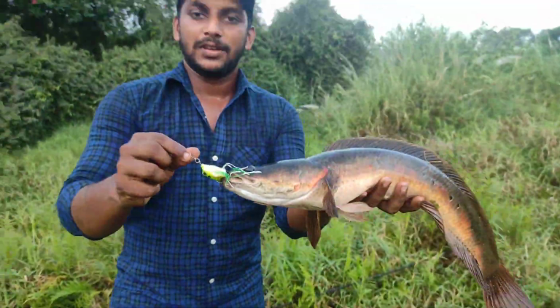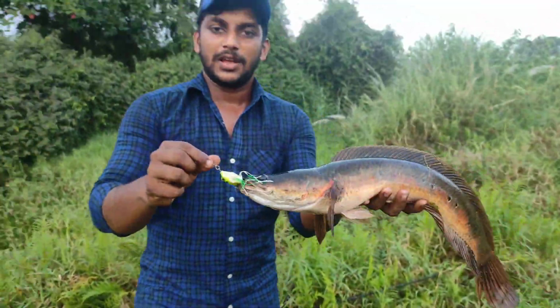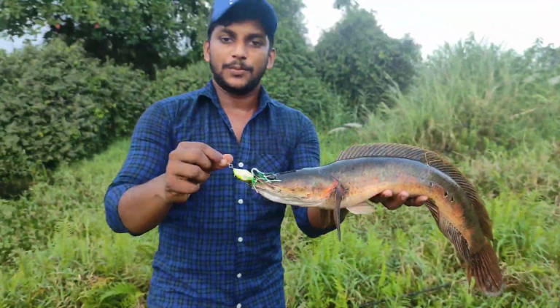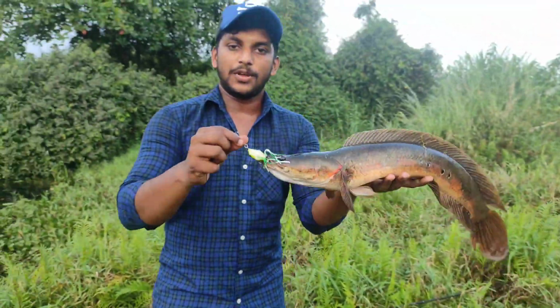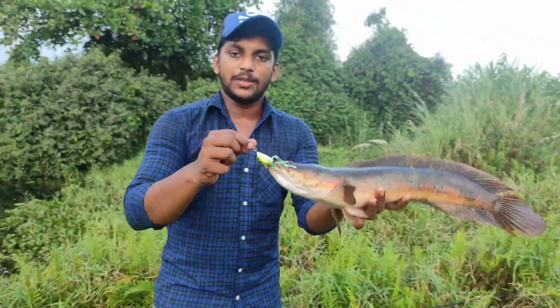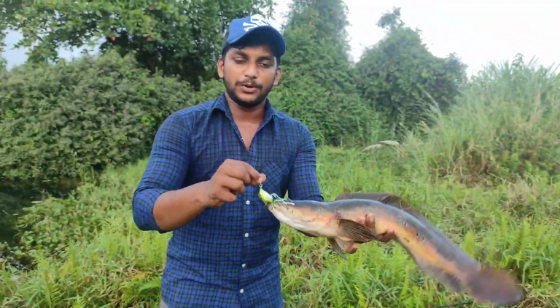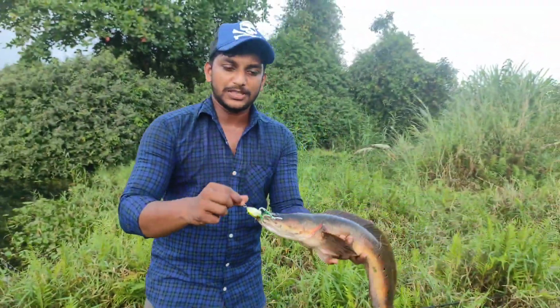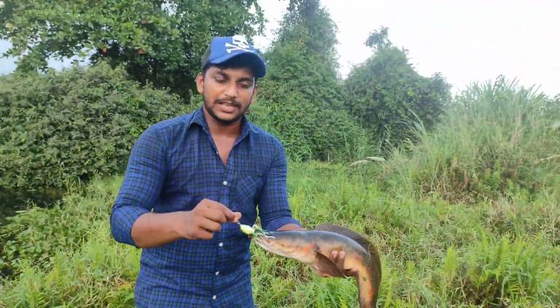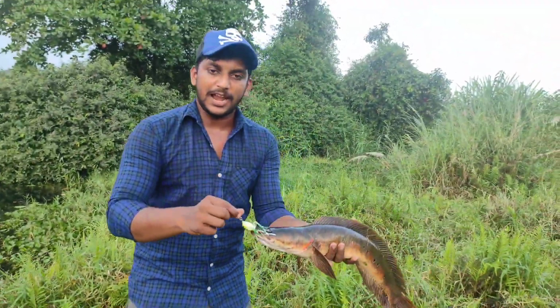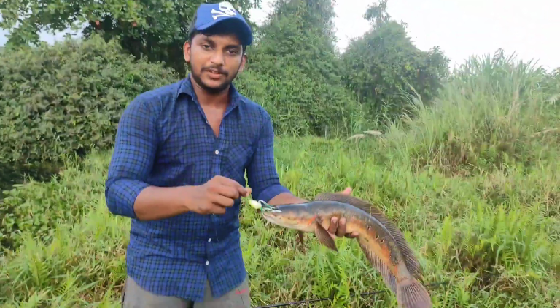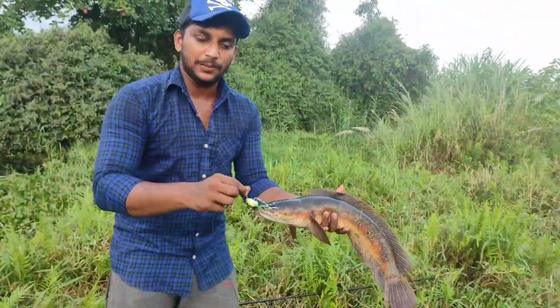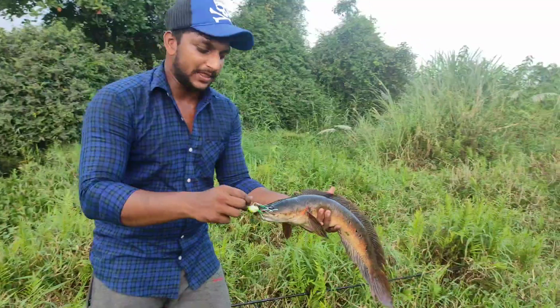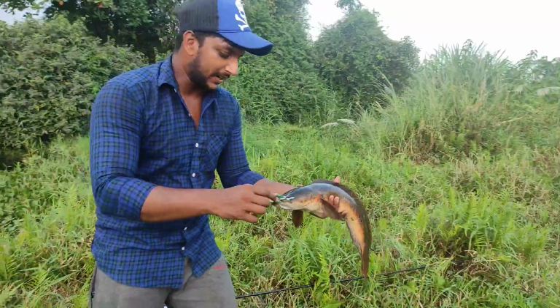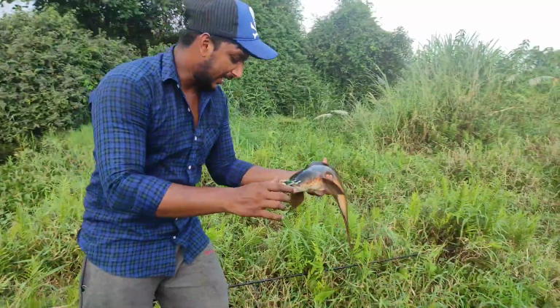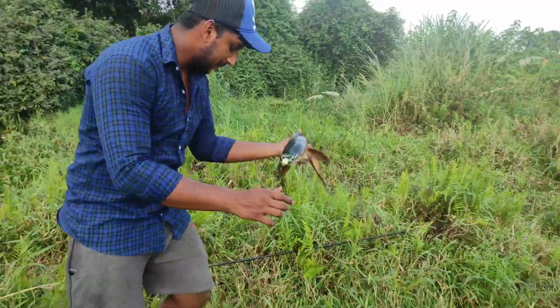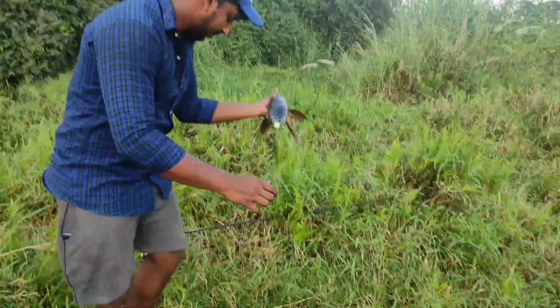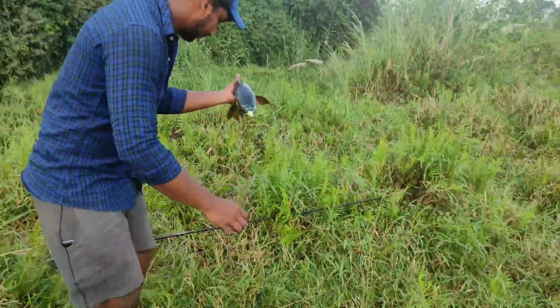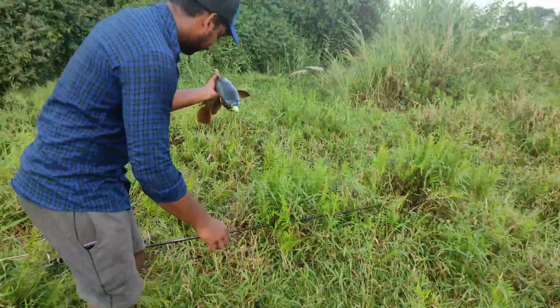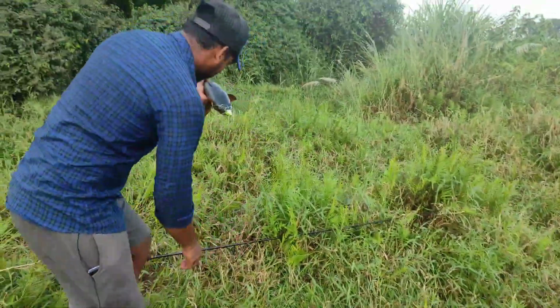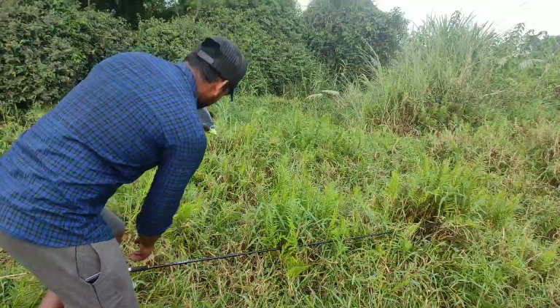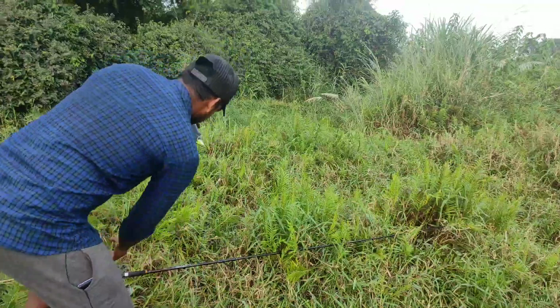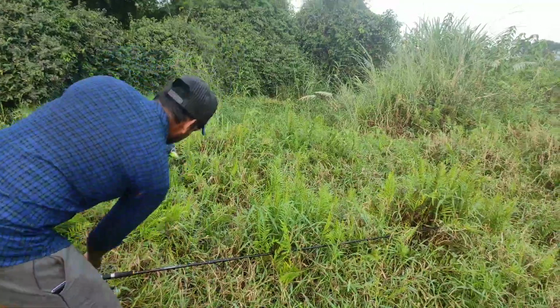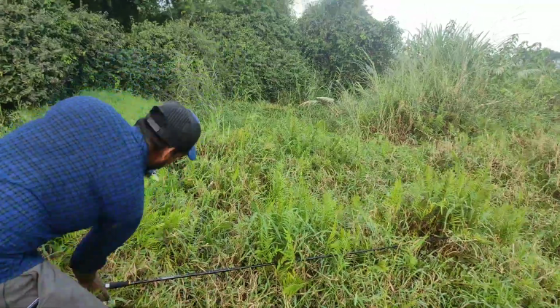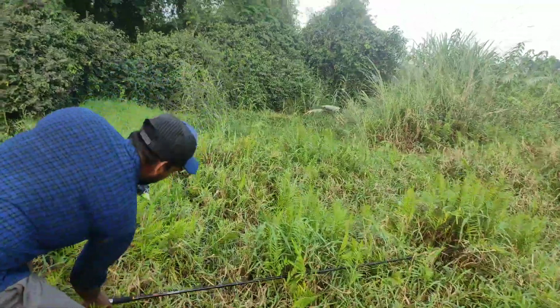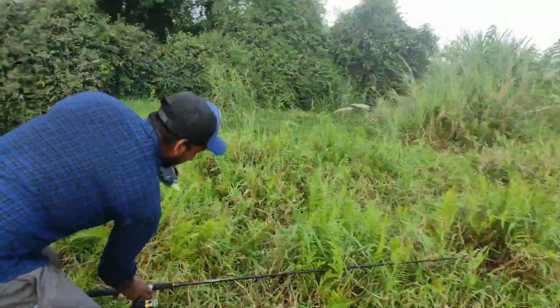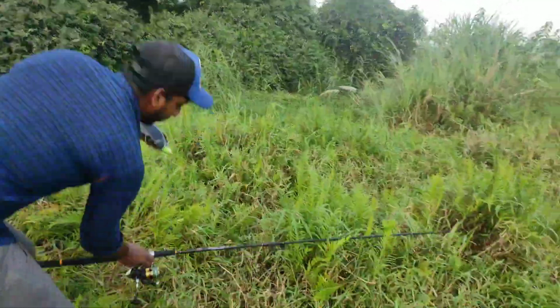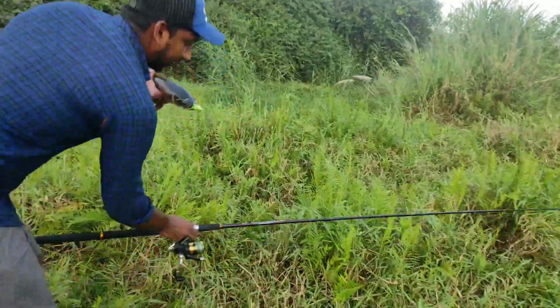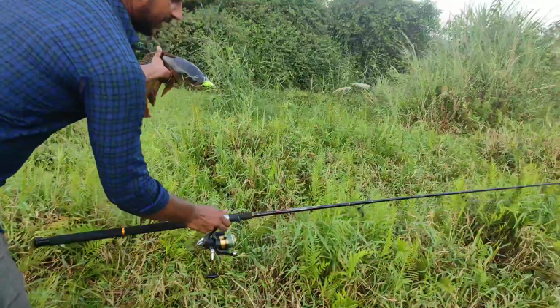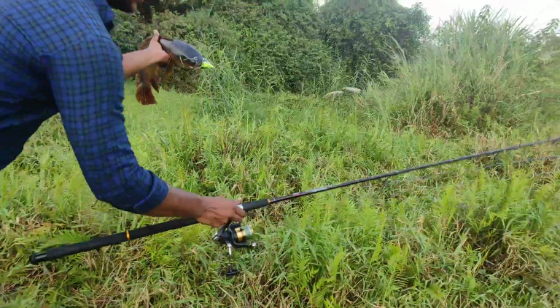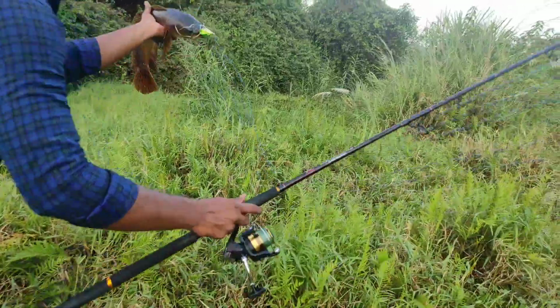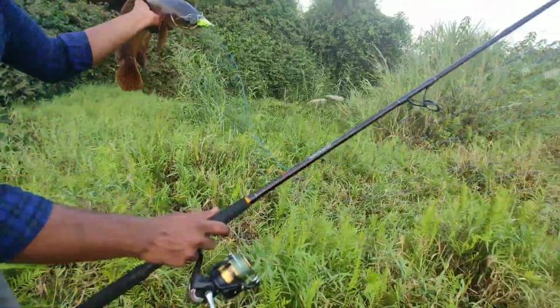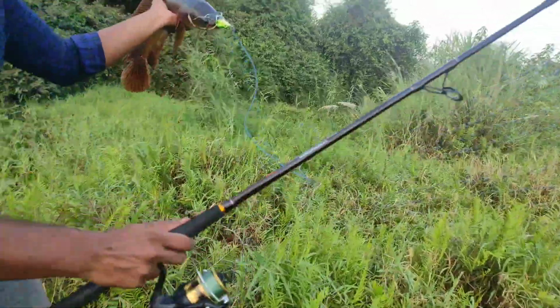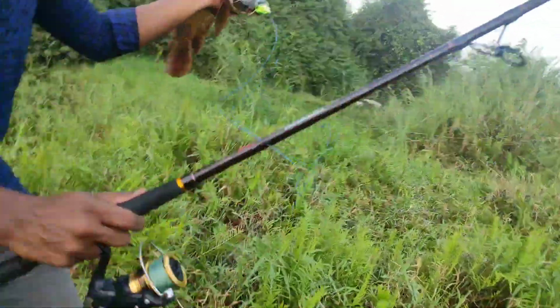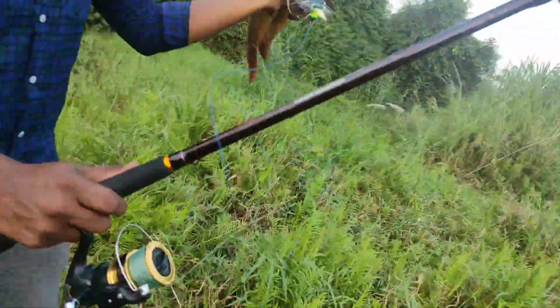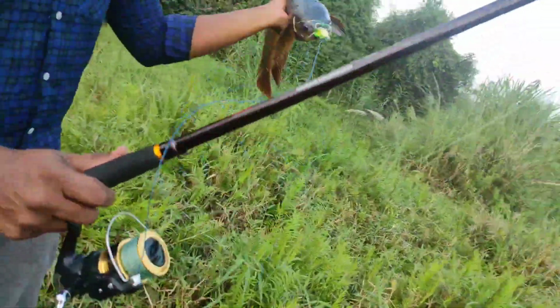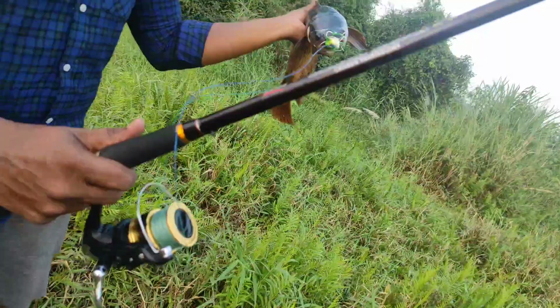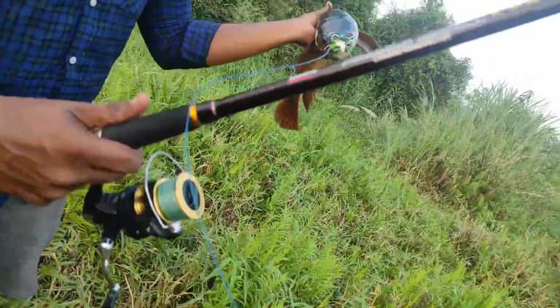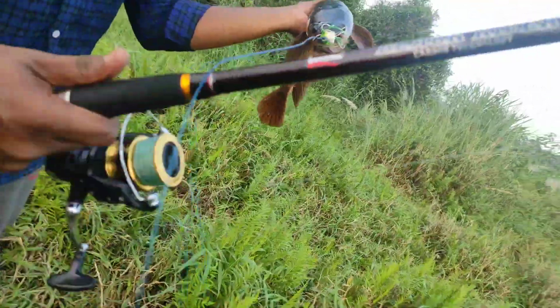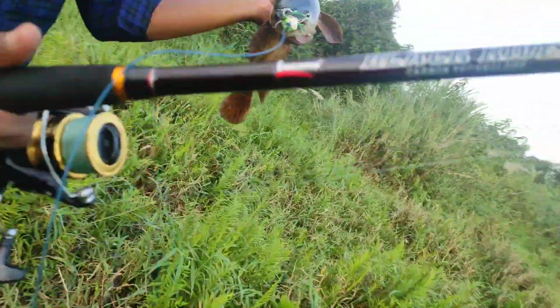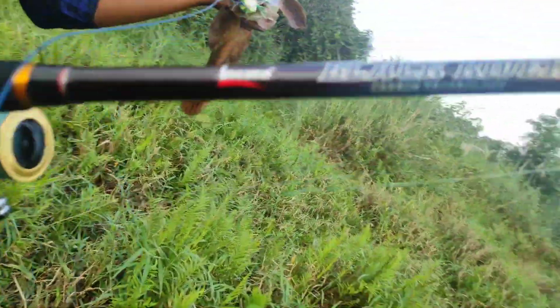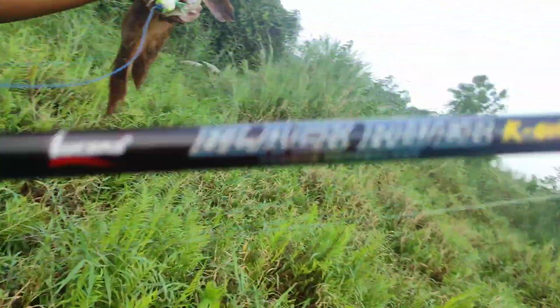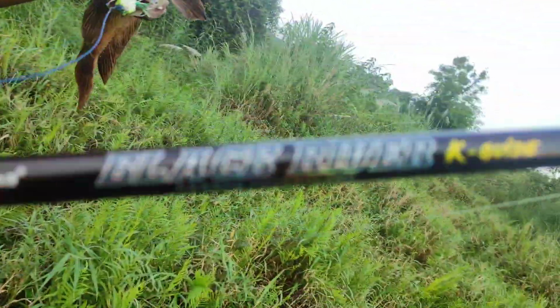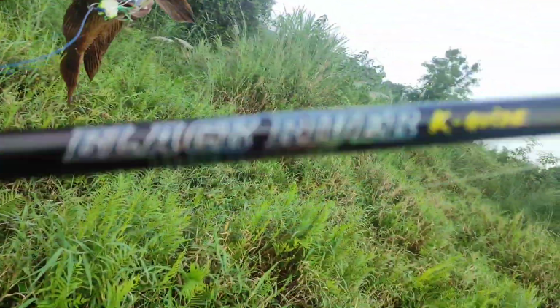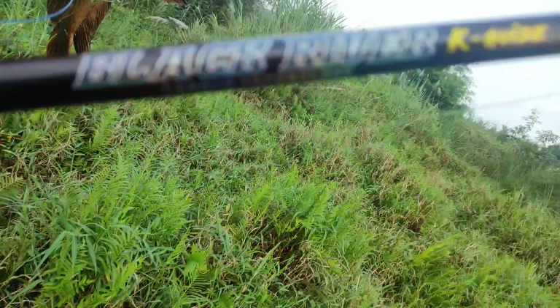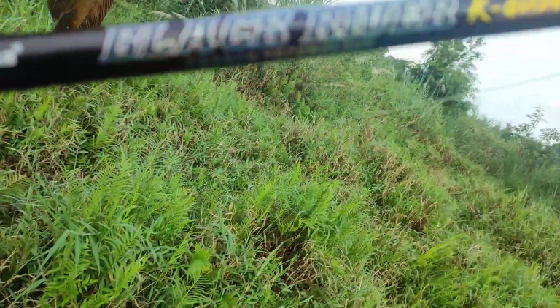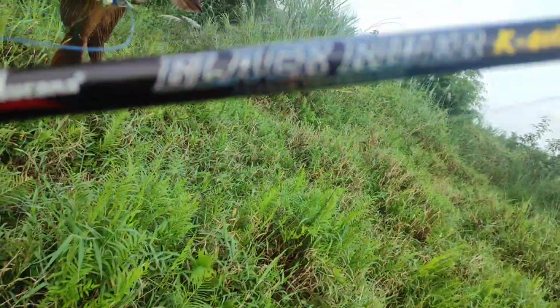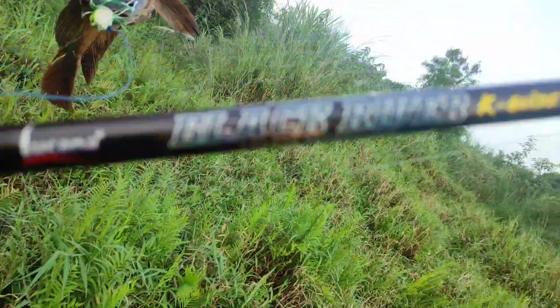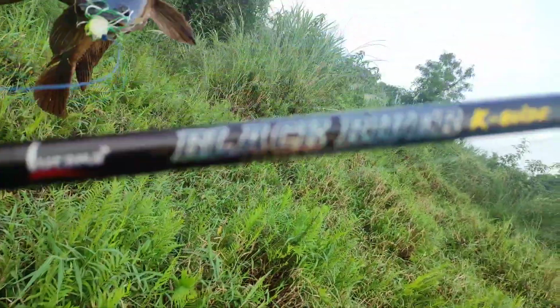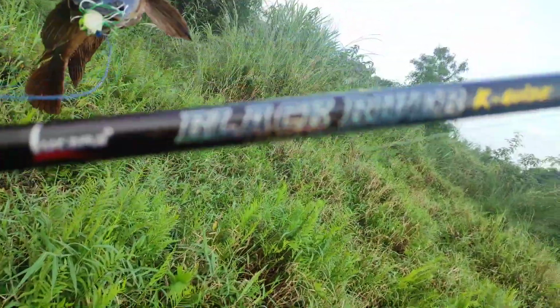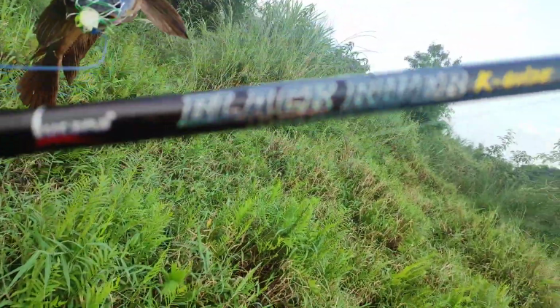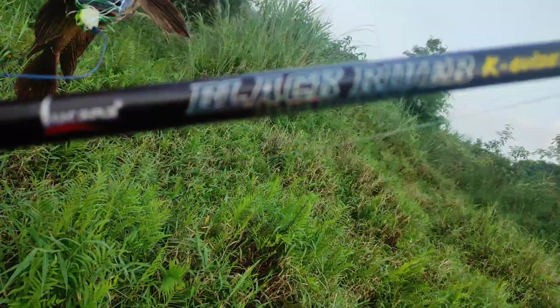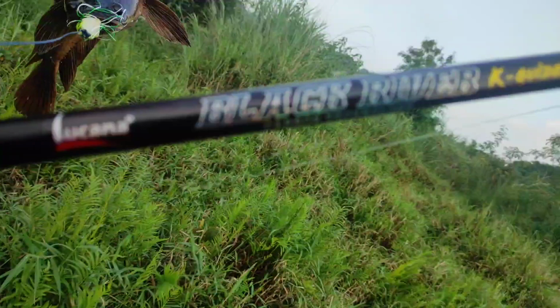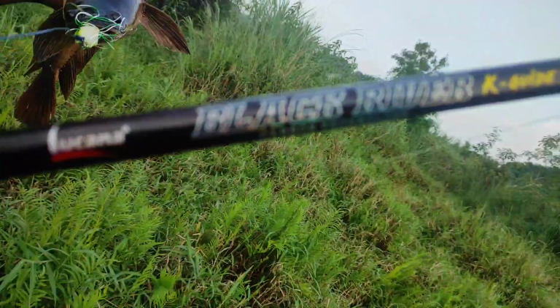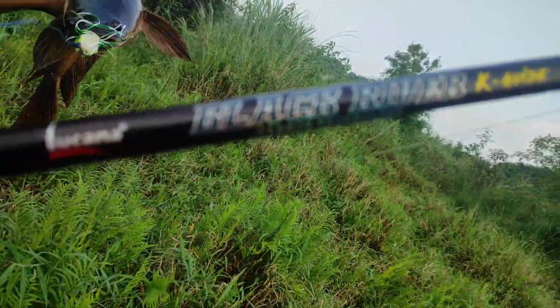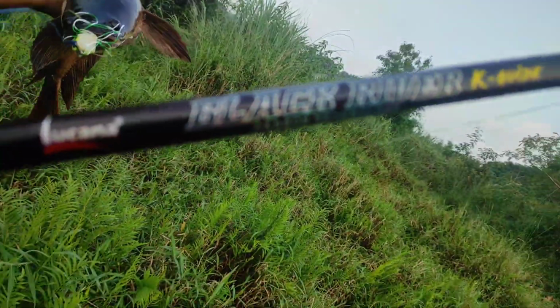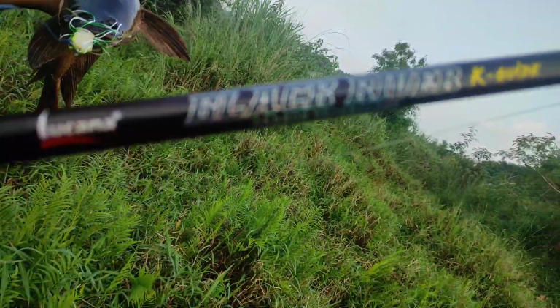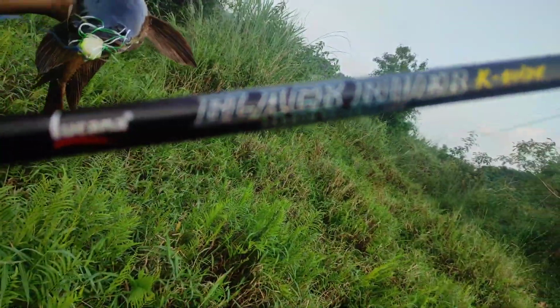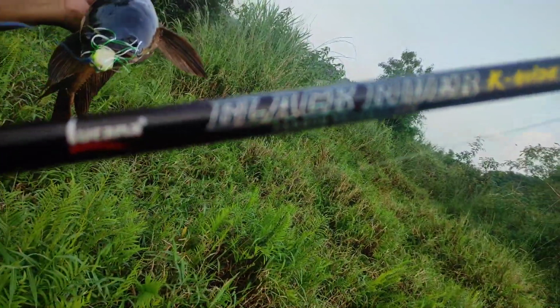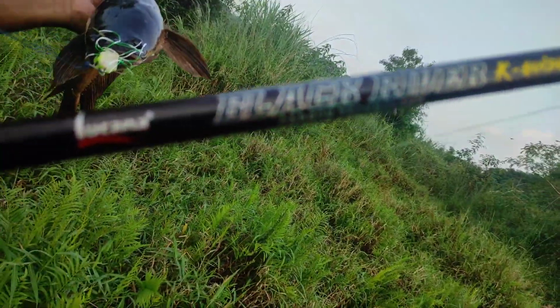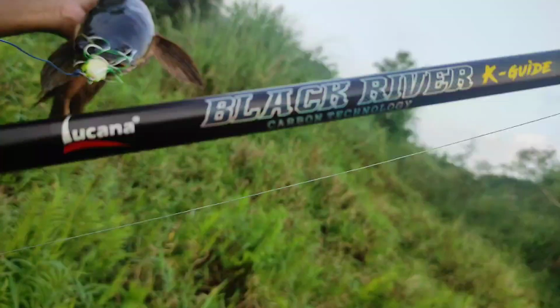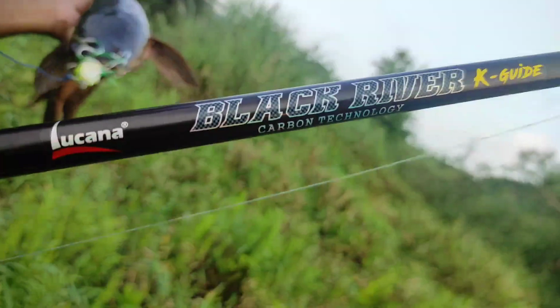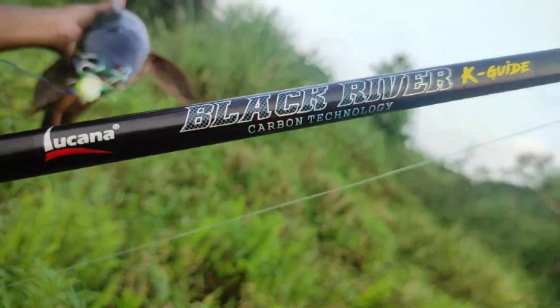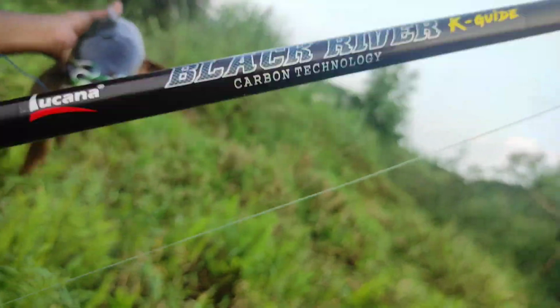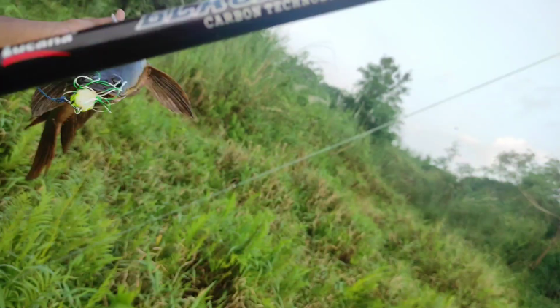Look at the cat hunt. Look at the river. Look at the black river.